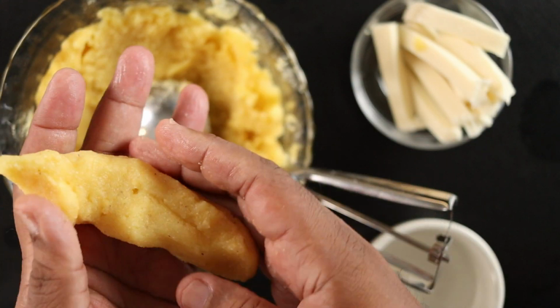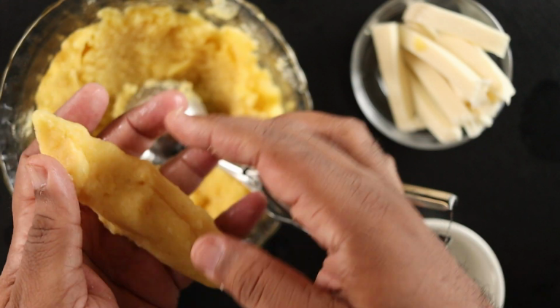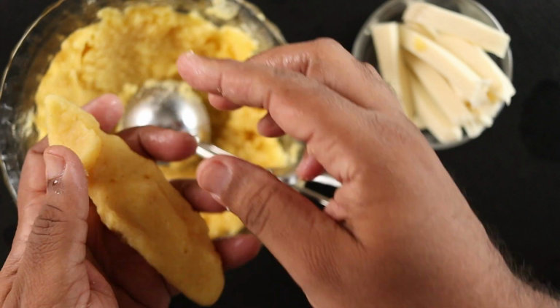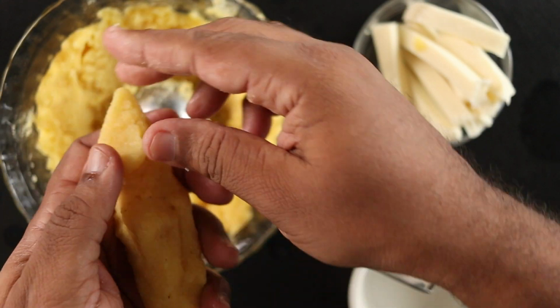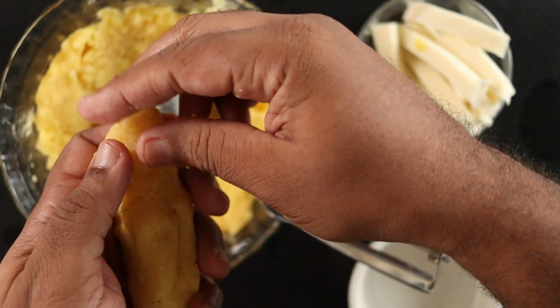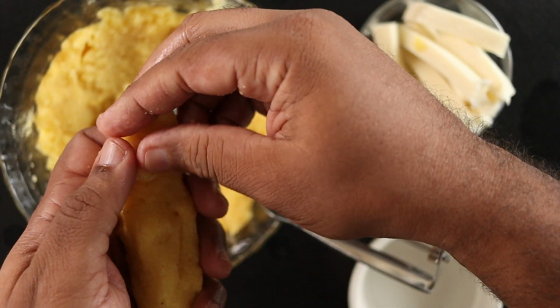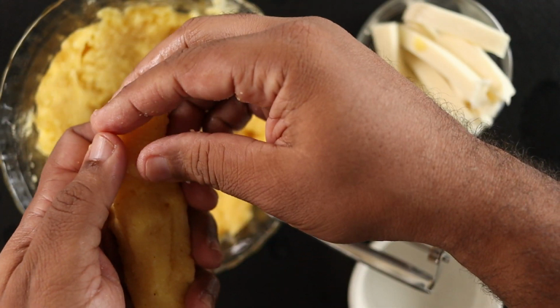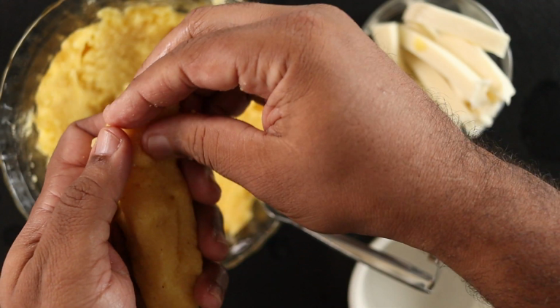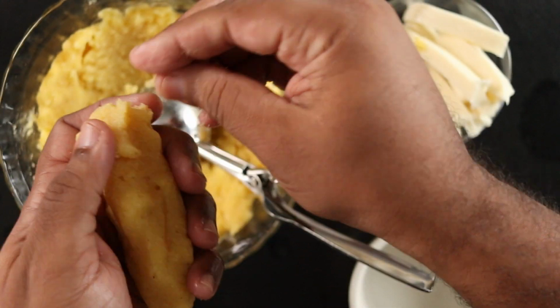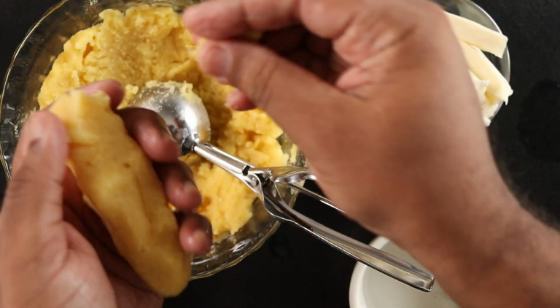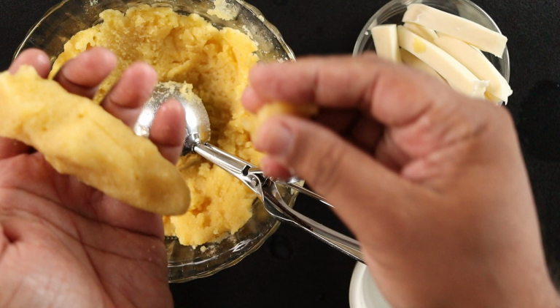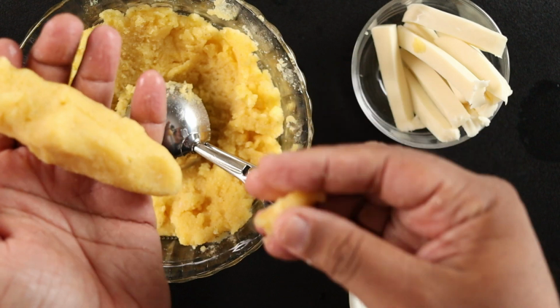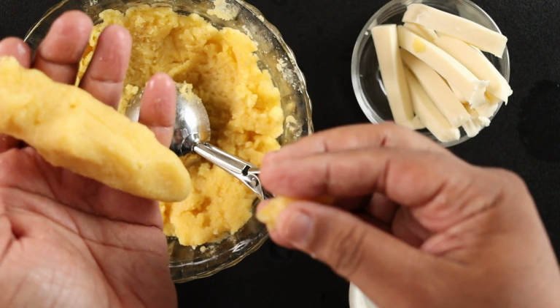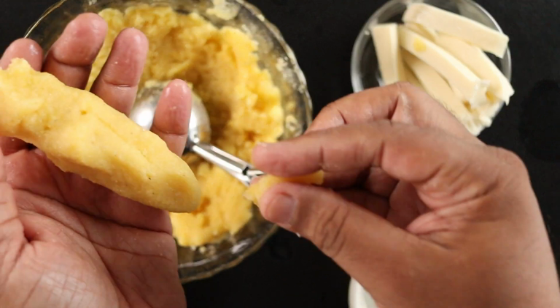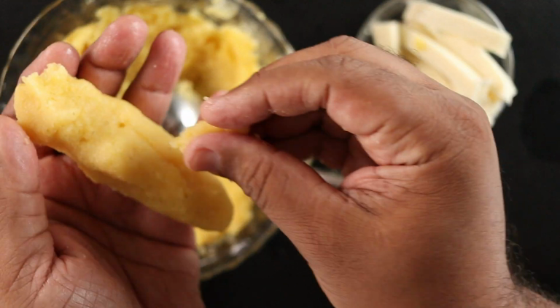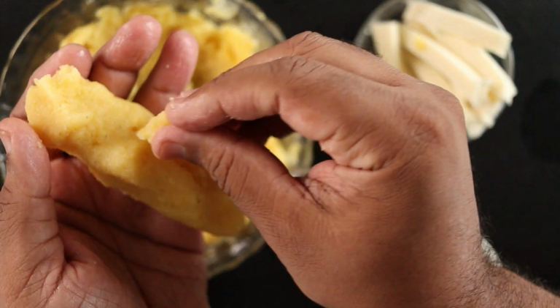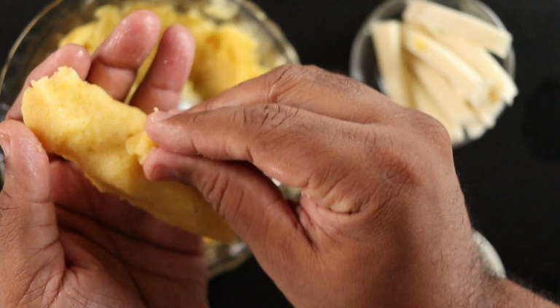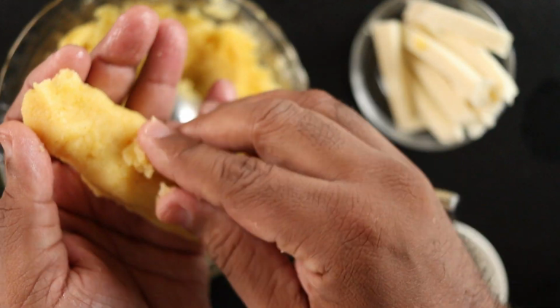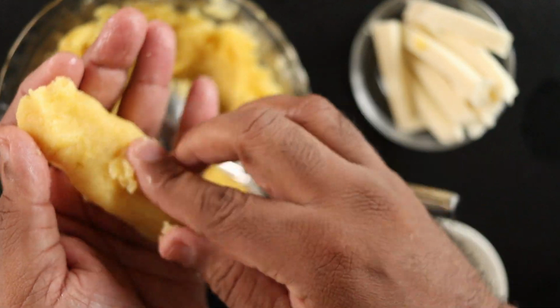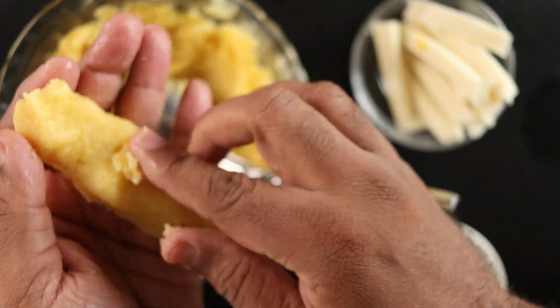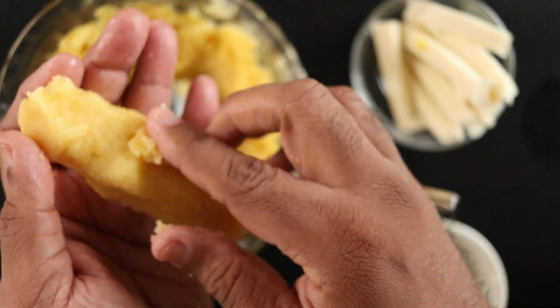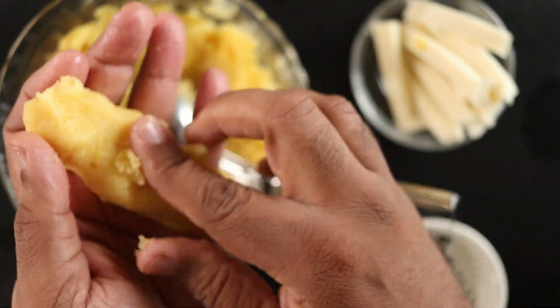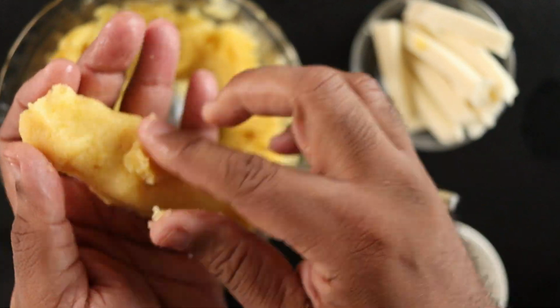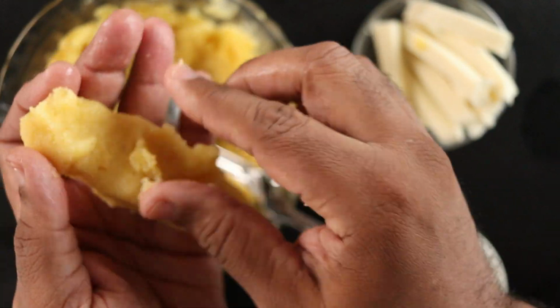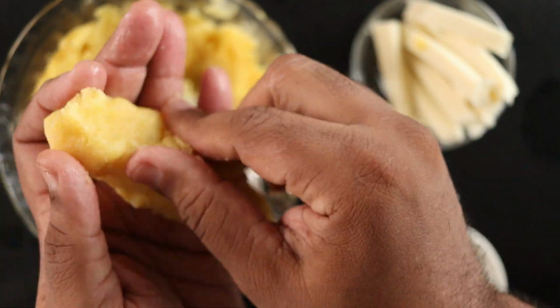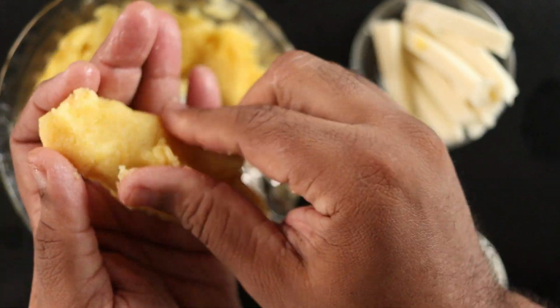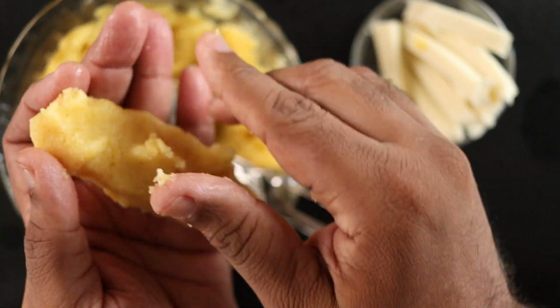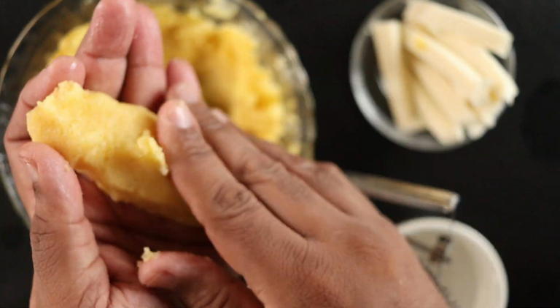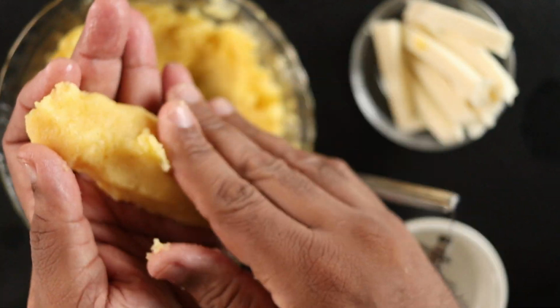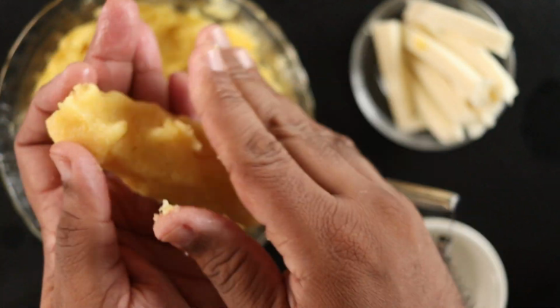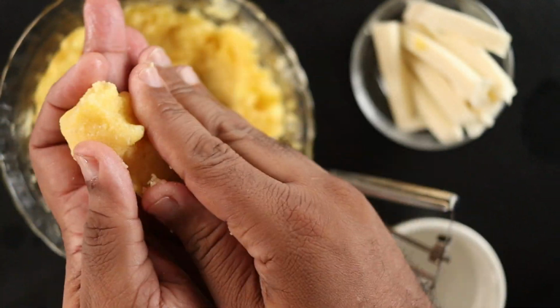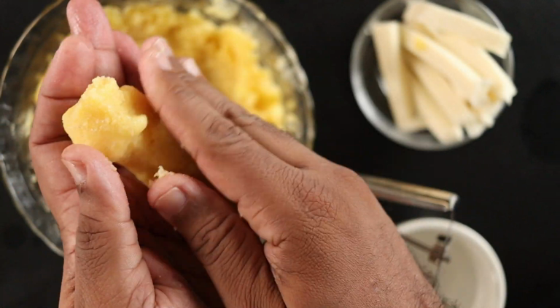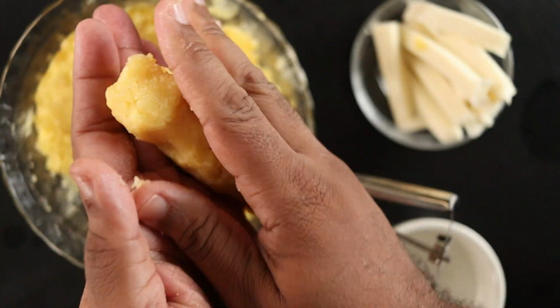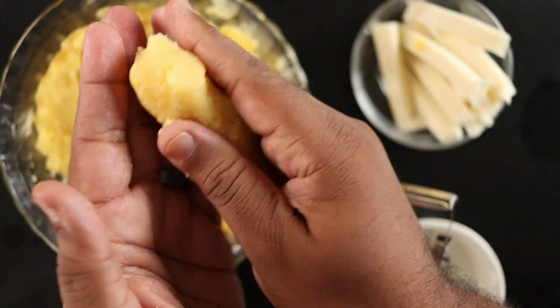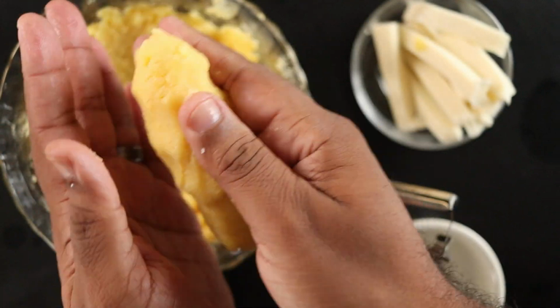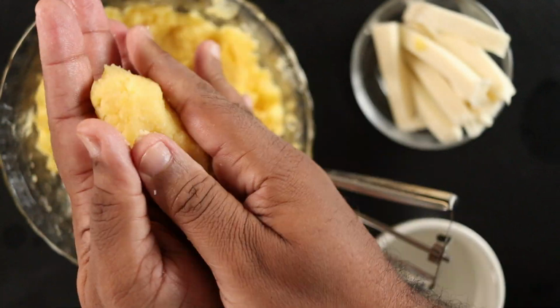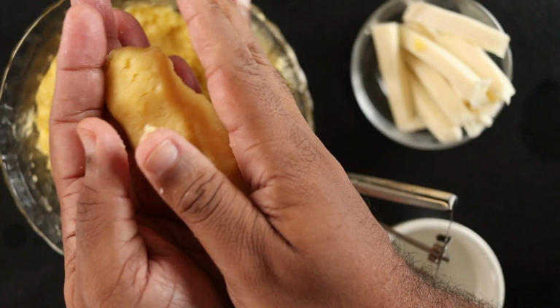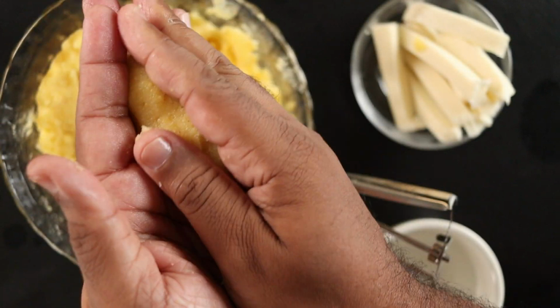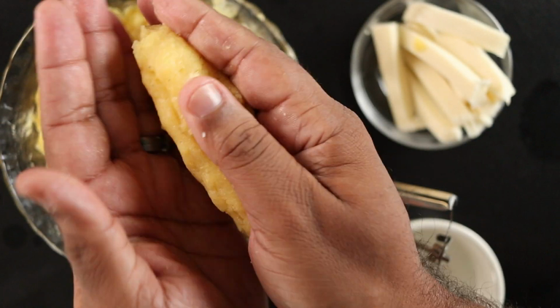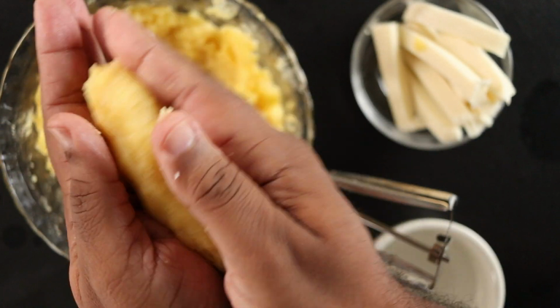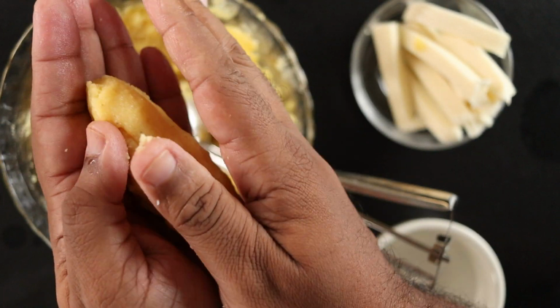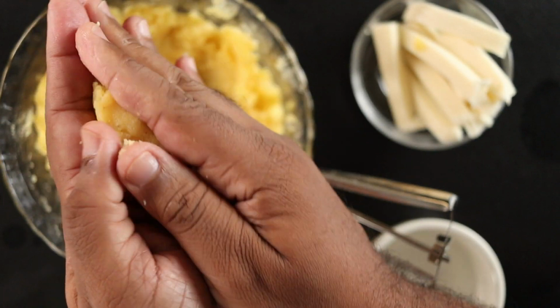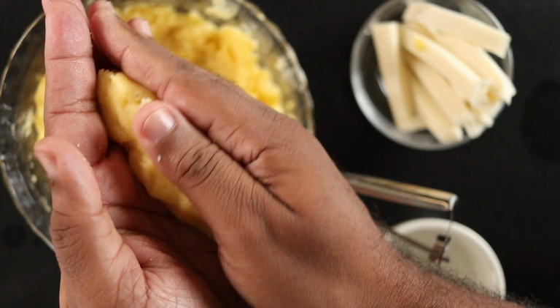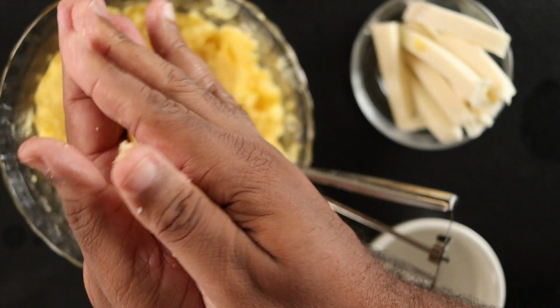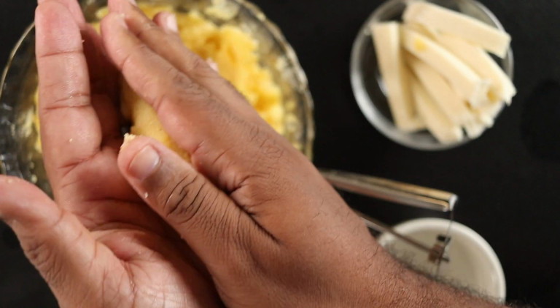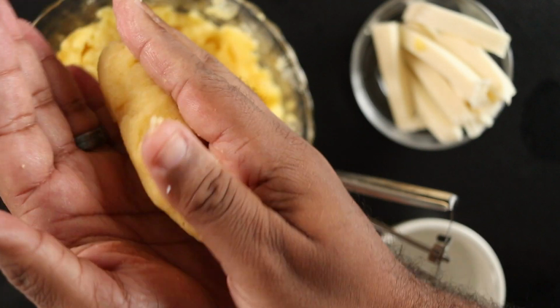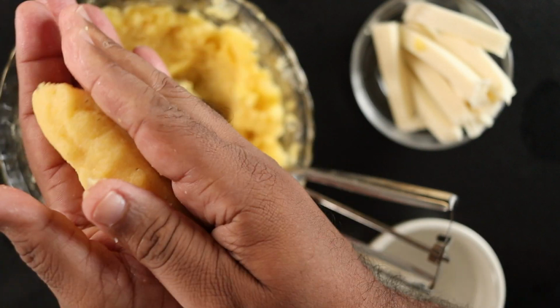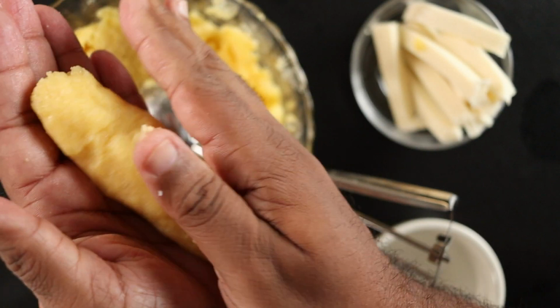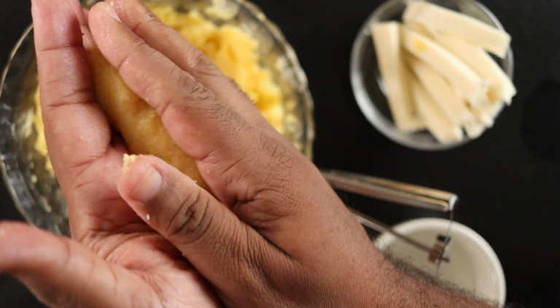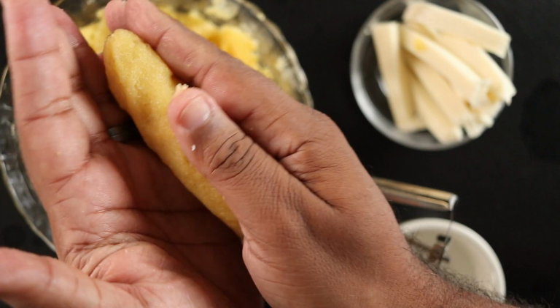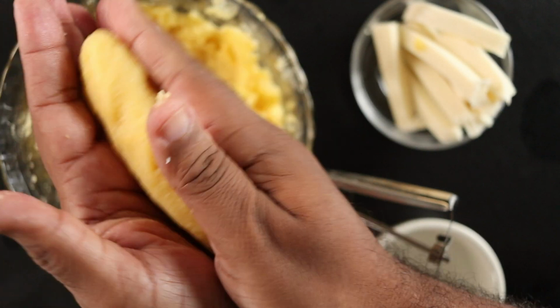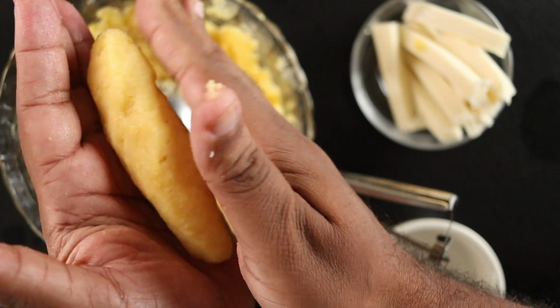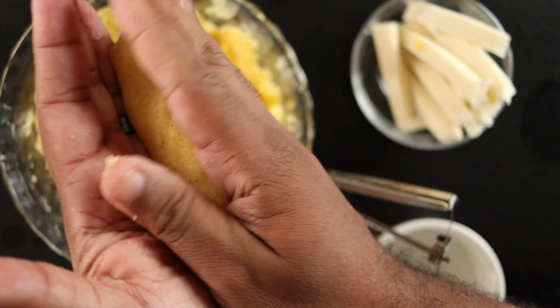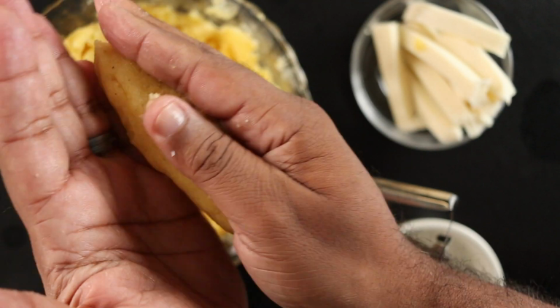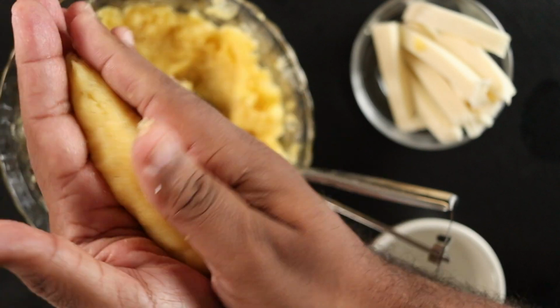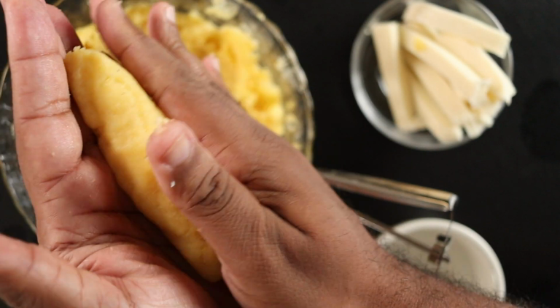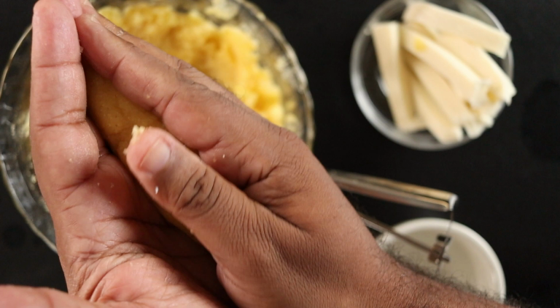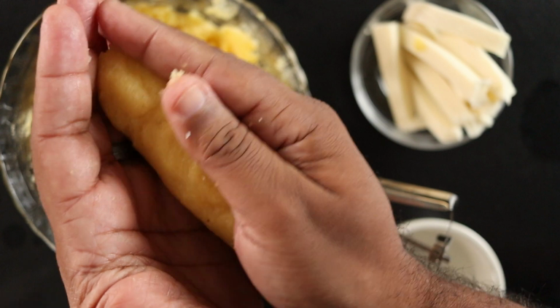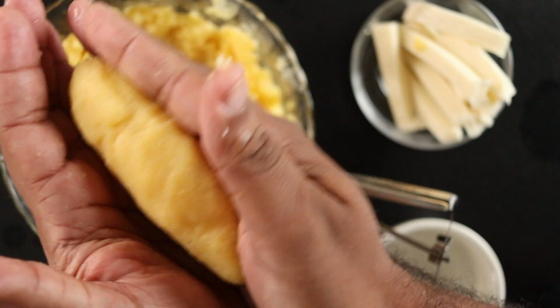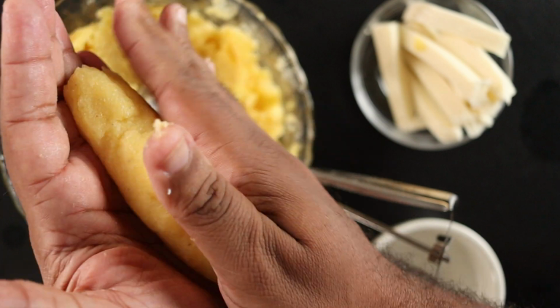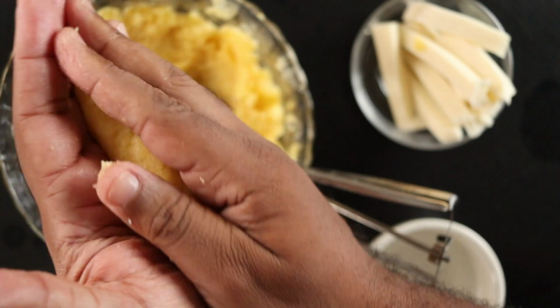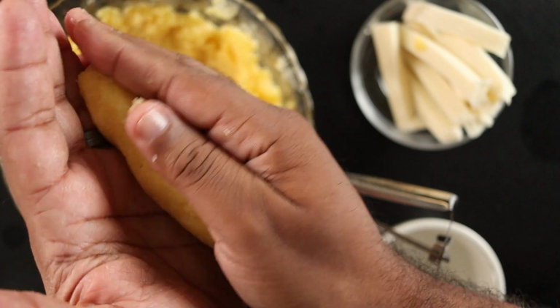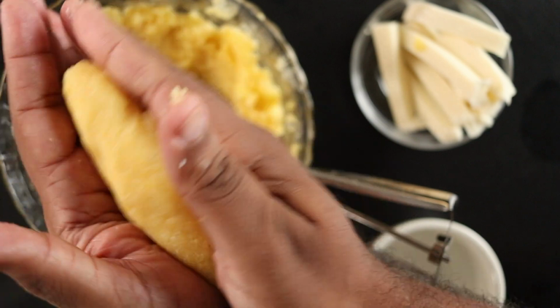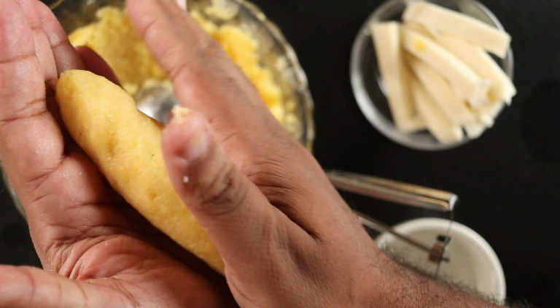If there are any holes, just patch it up with some extra masa. Form the sorollito into a cigar-like shape.